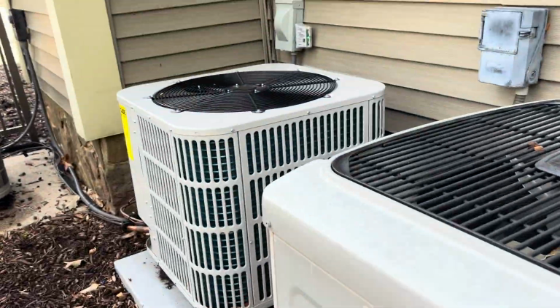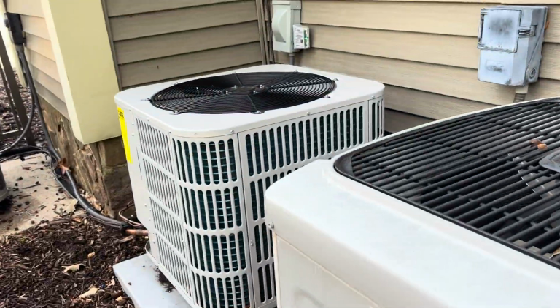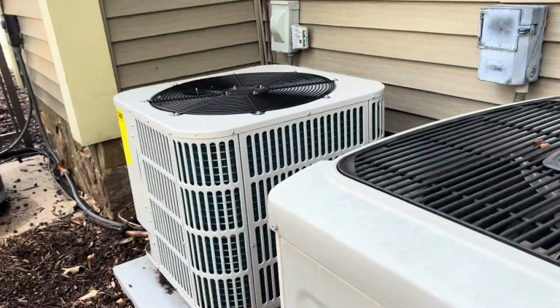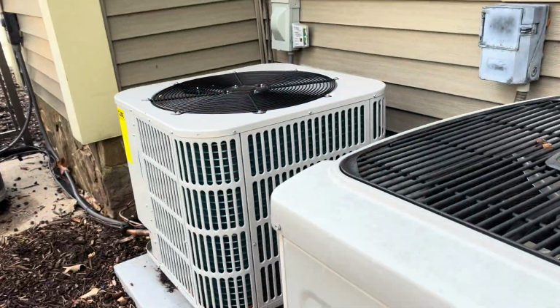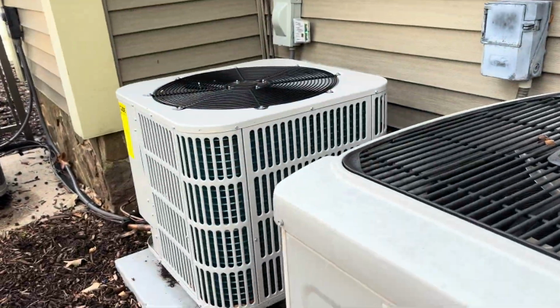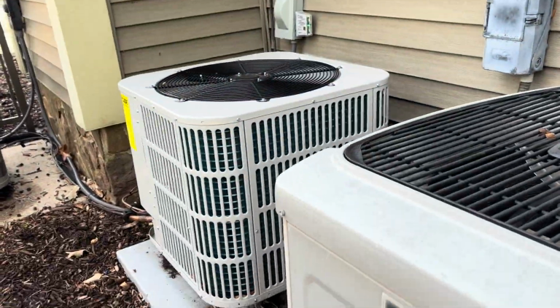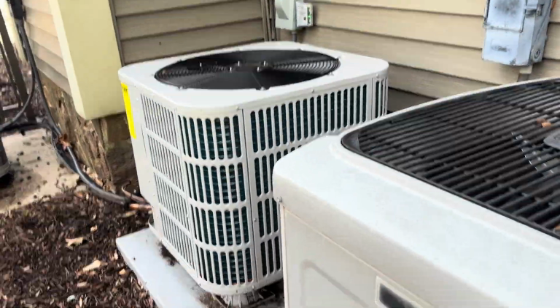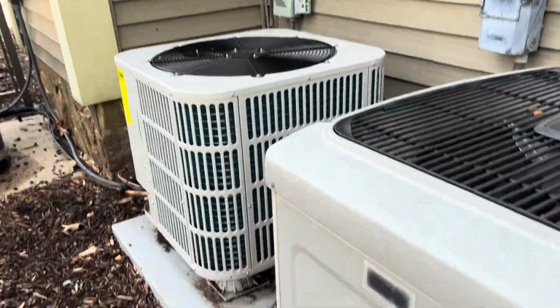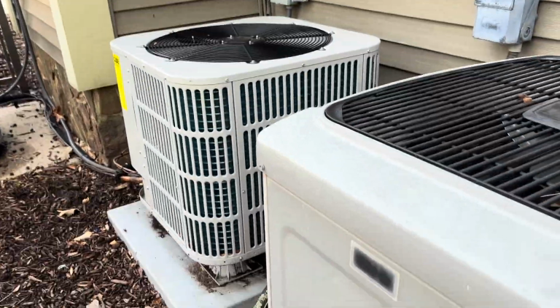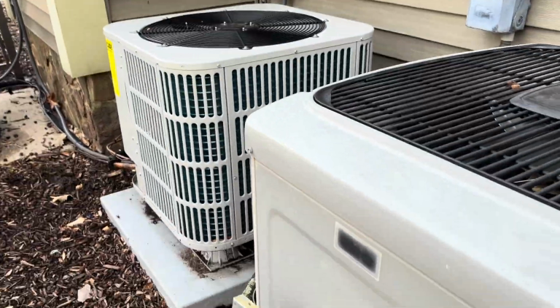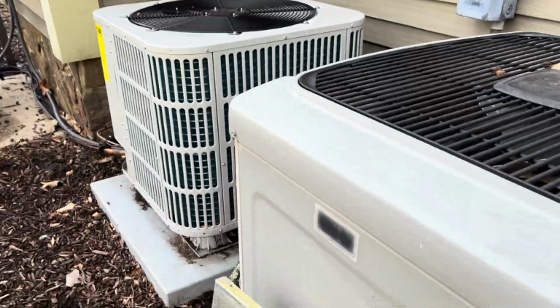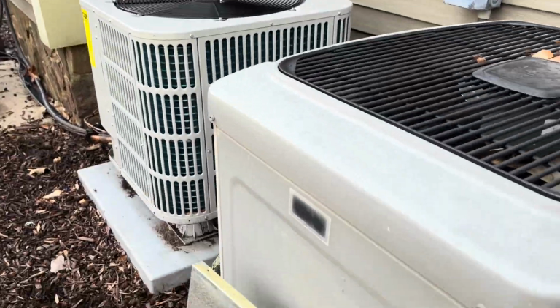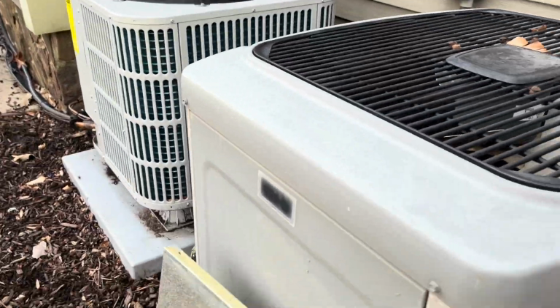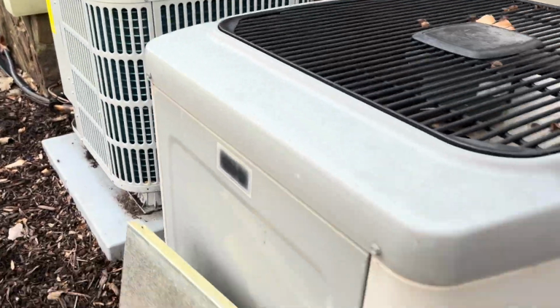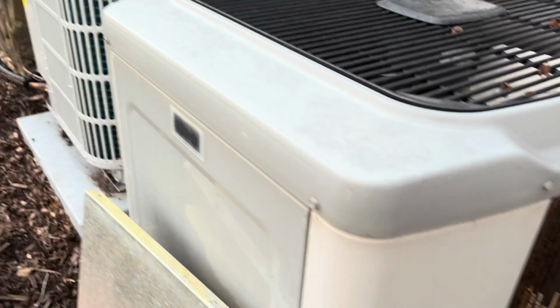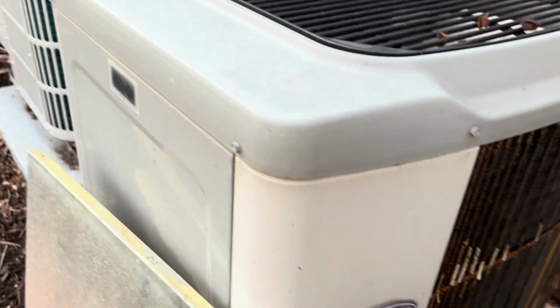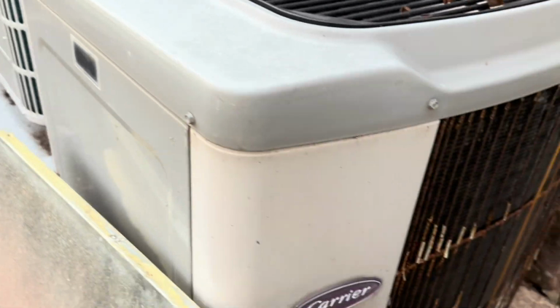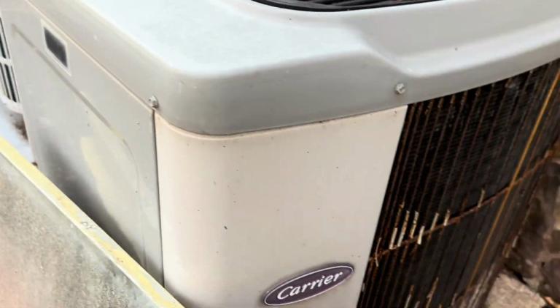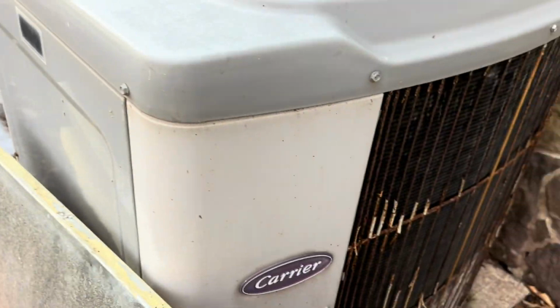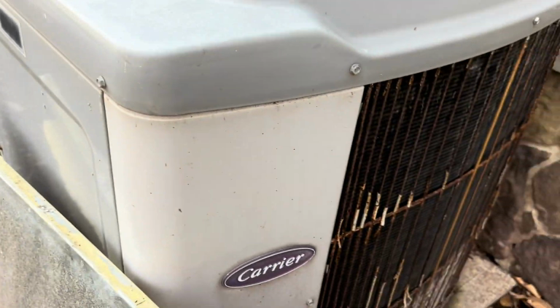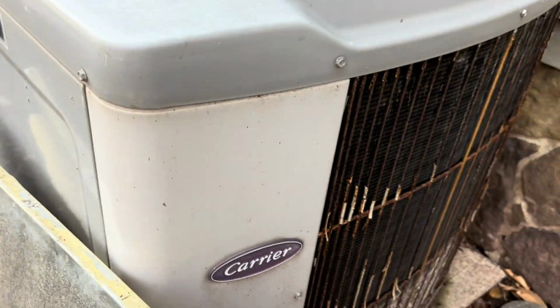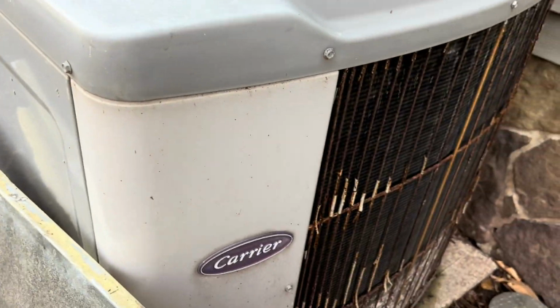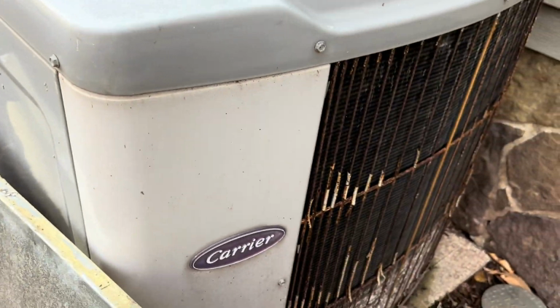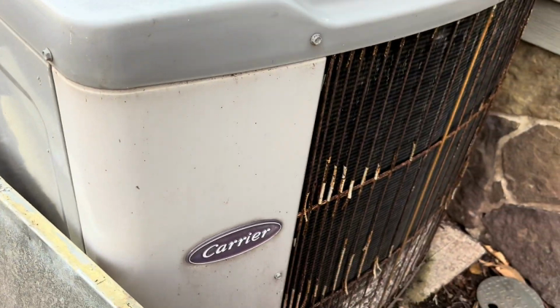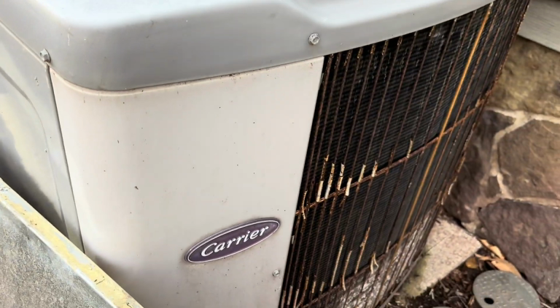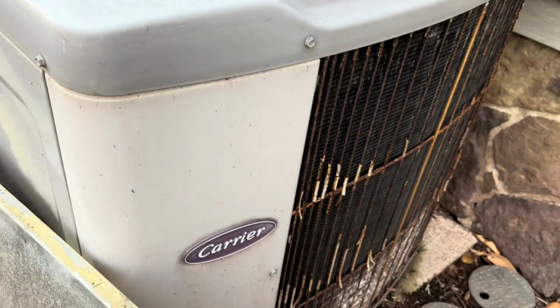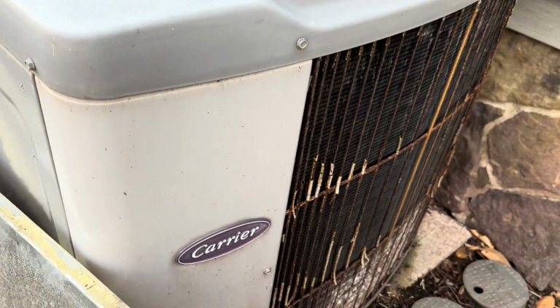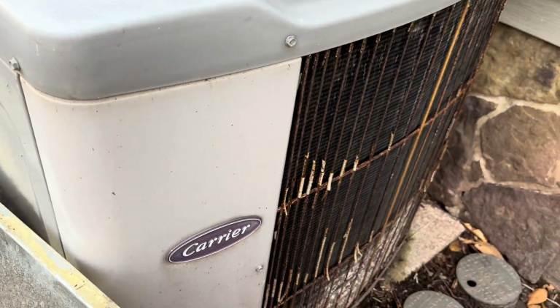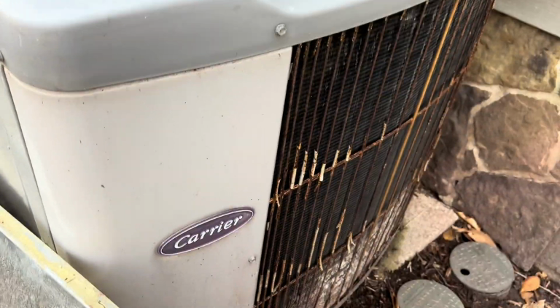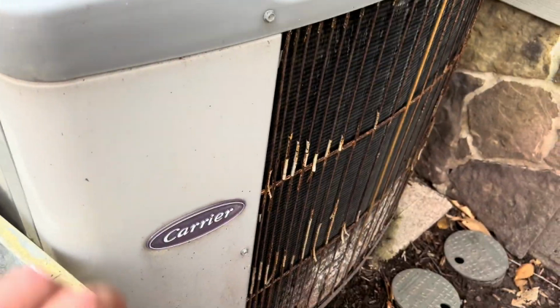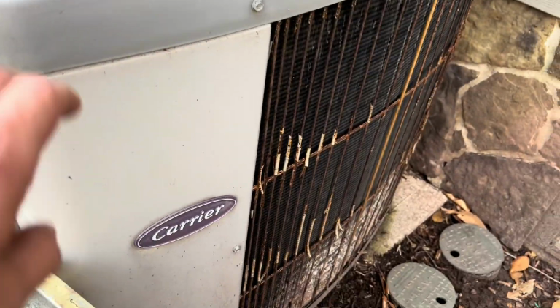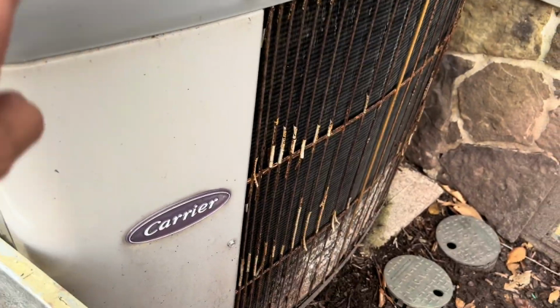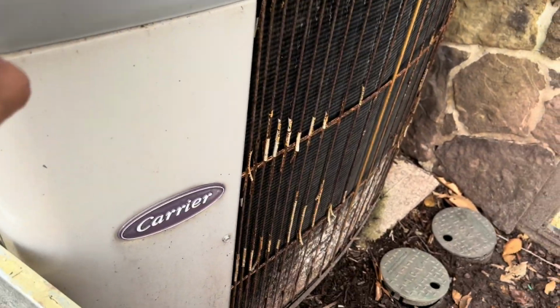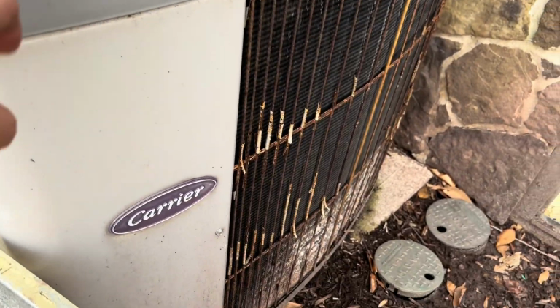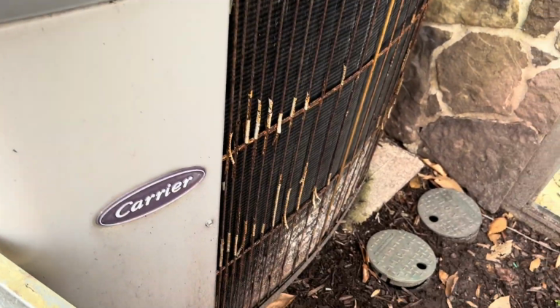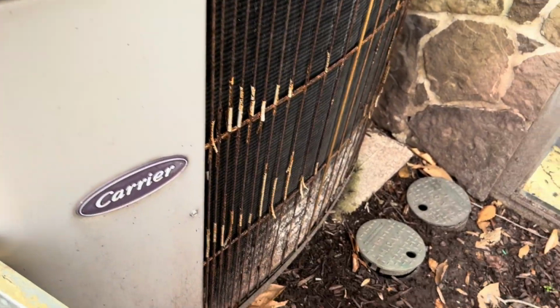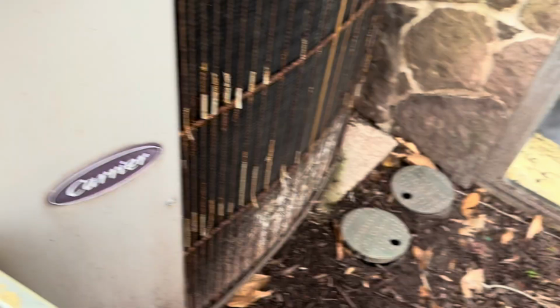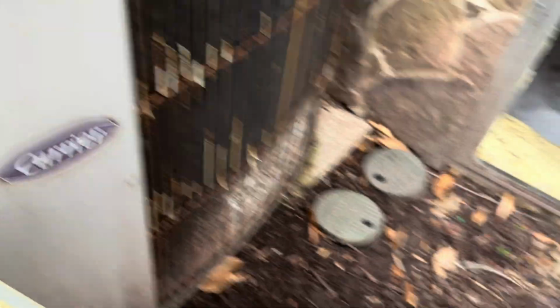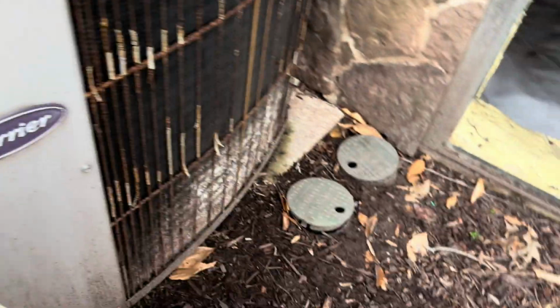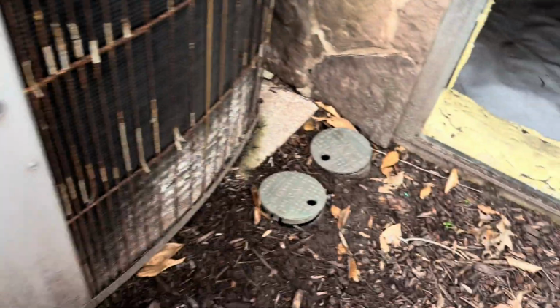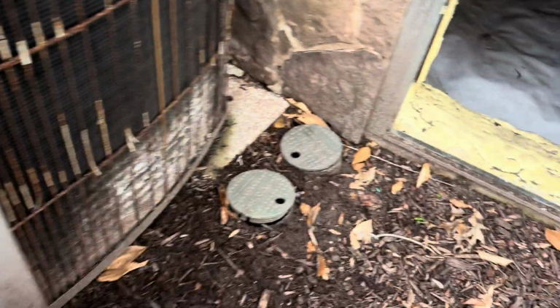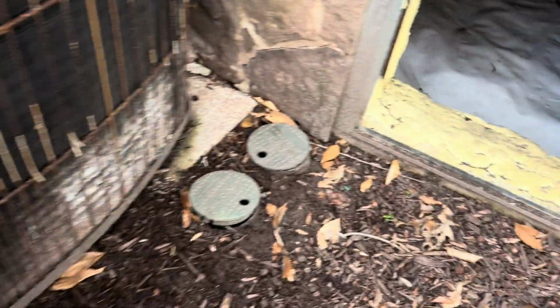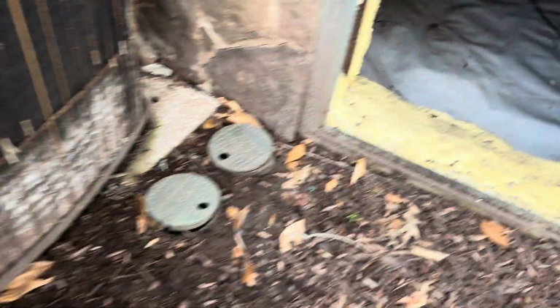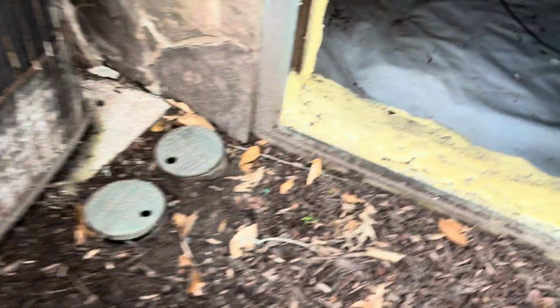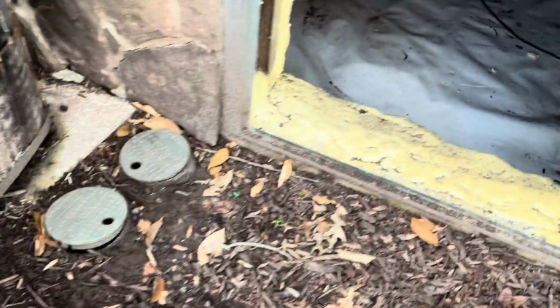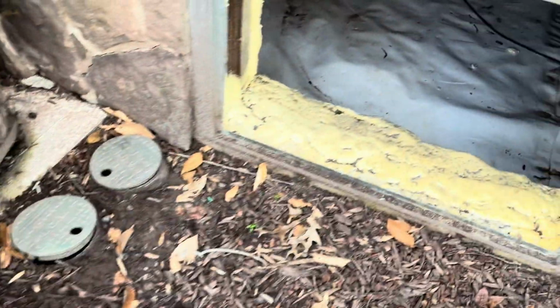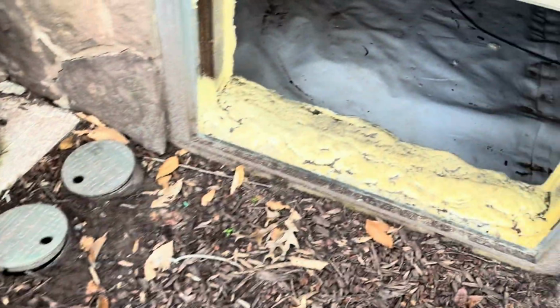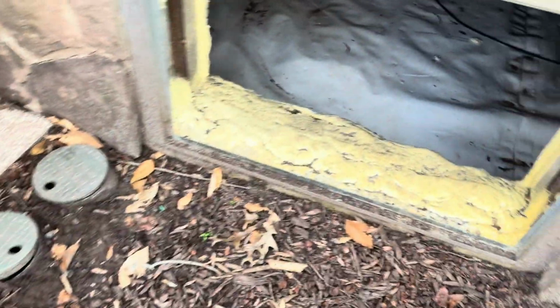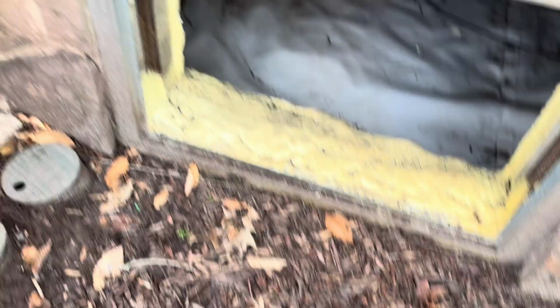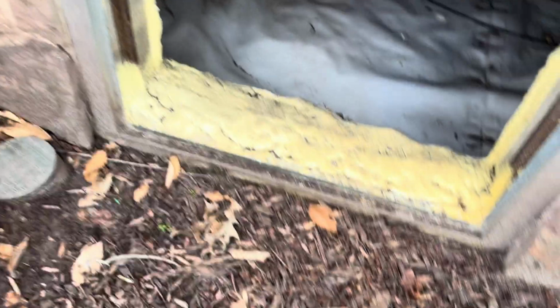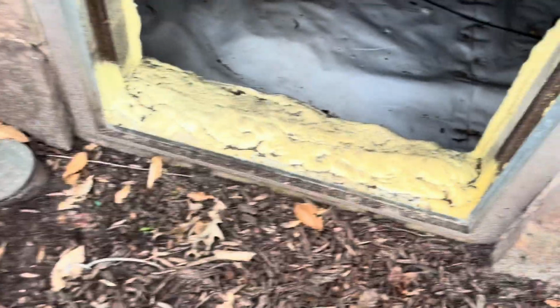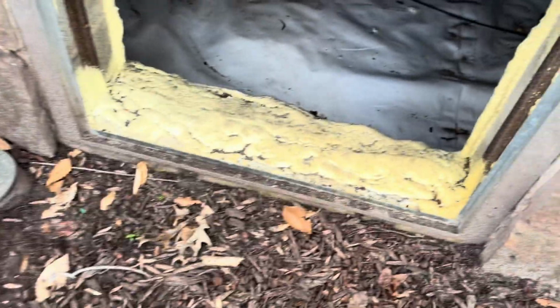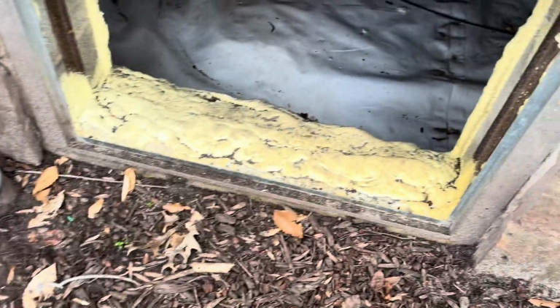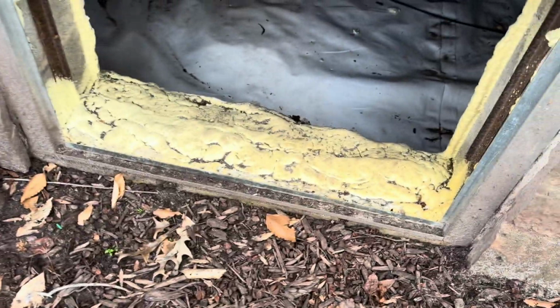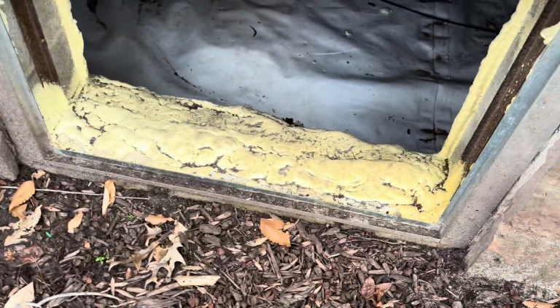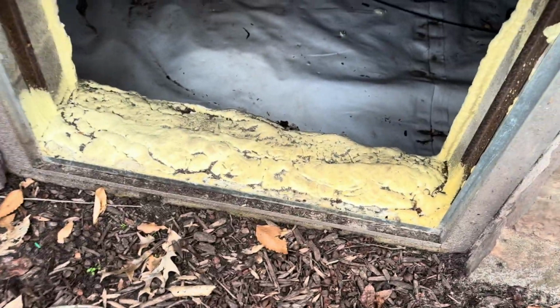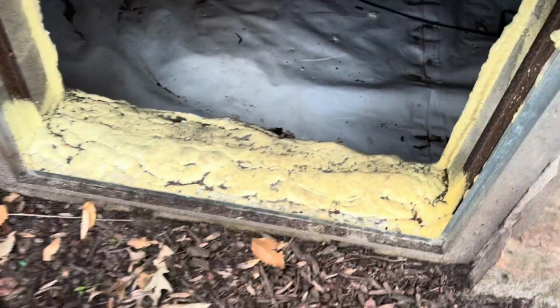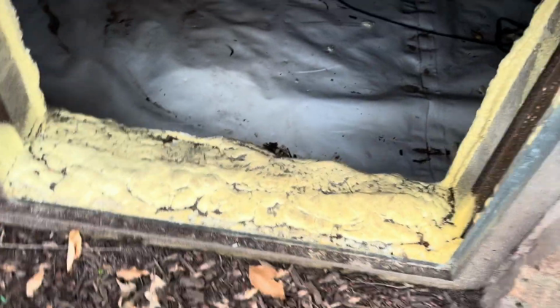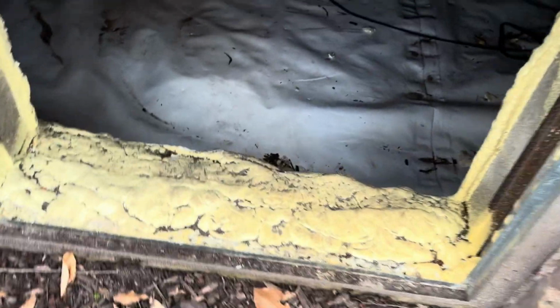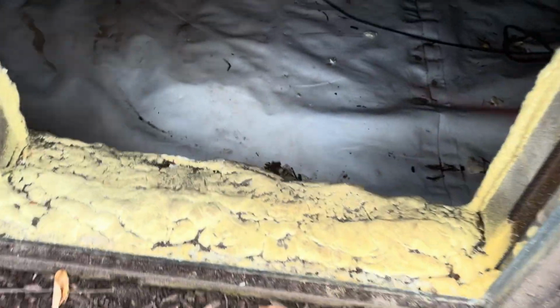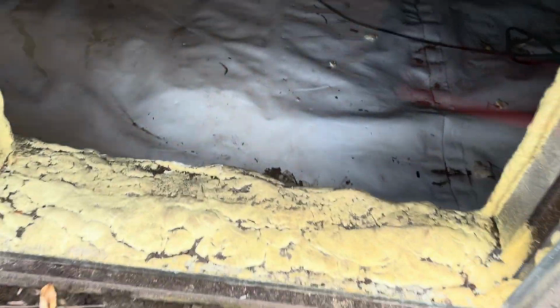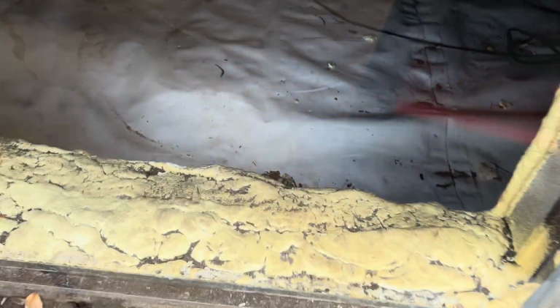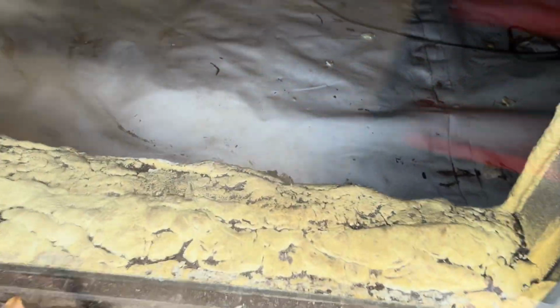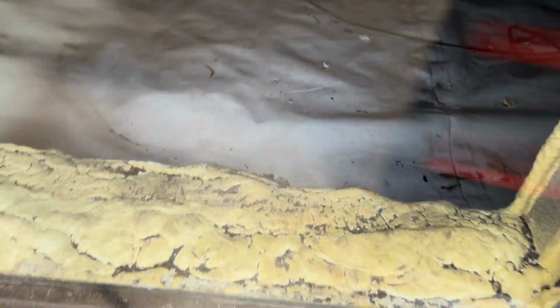Looks like we got a new Bosch. This one is probably going to be the next one to go. Let's get in this crawl space and see what's going on.